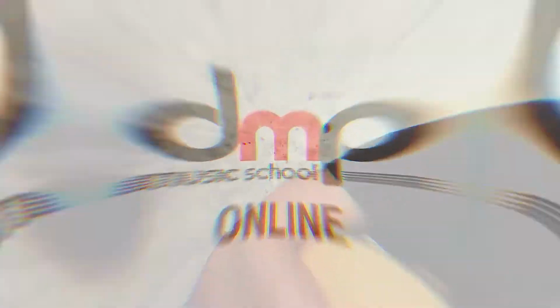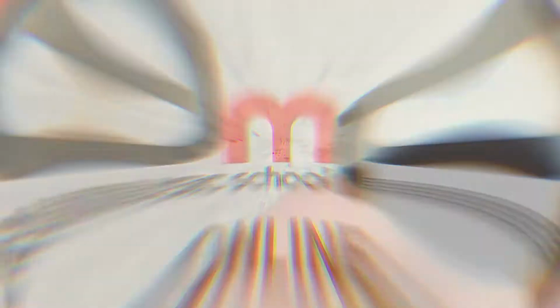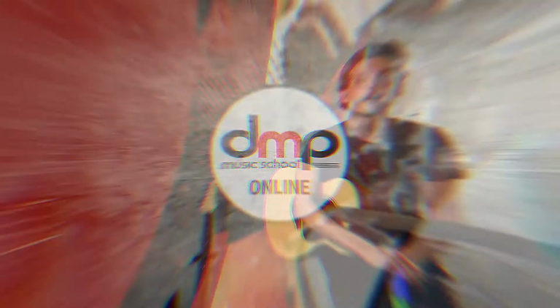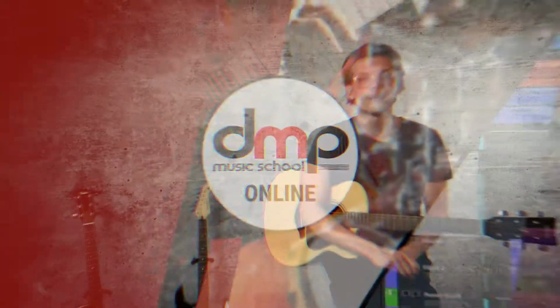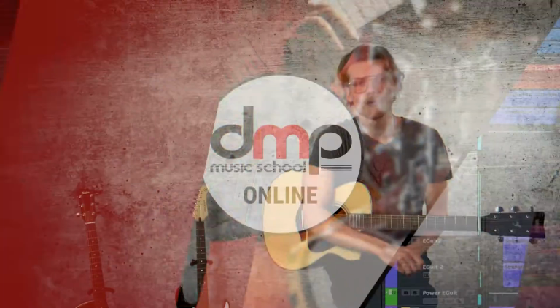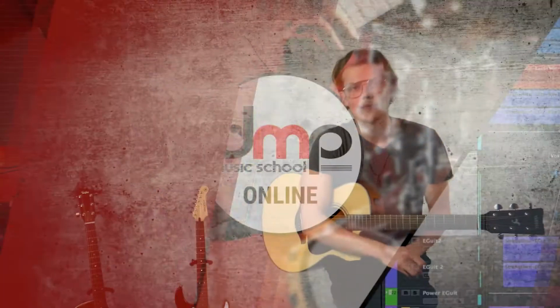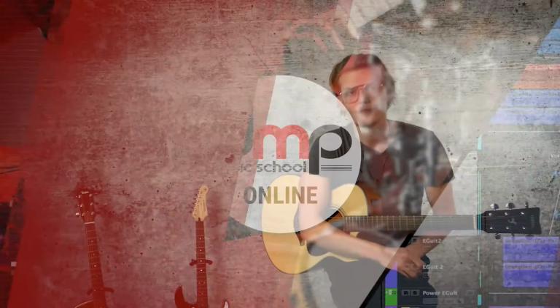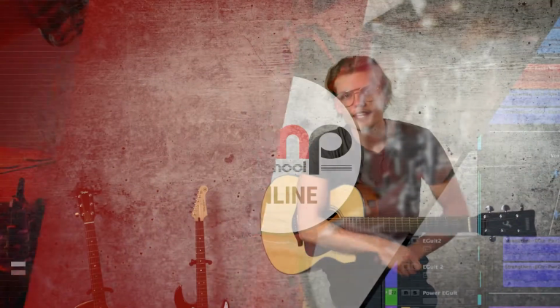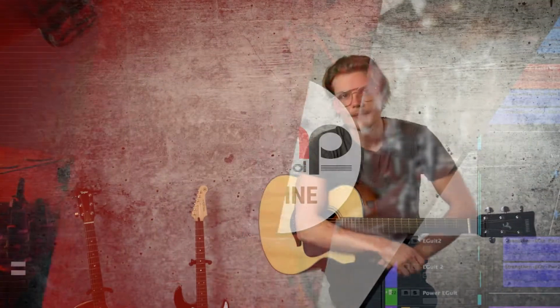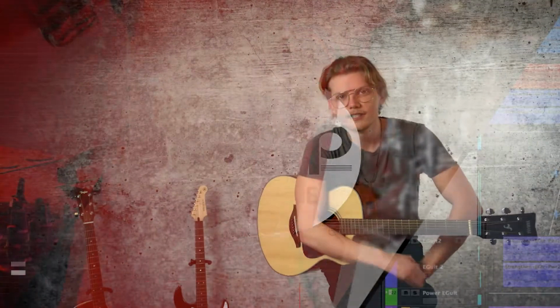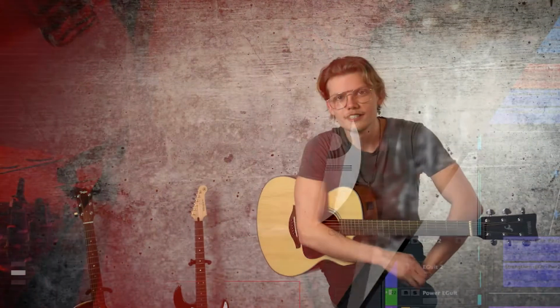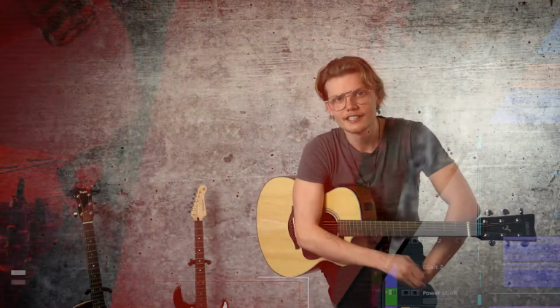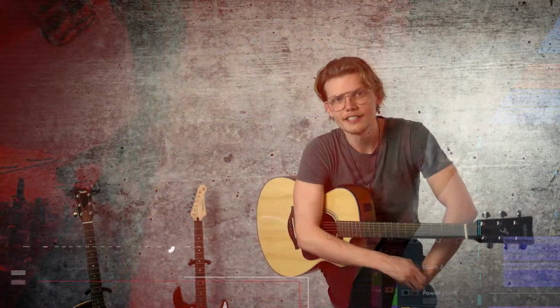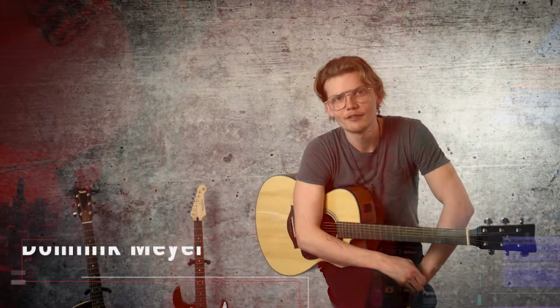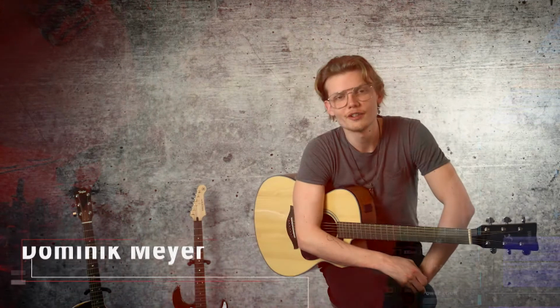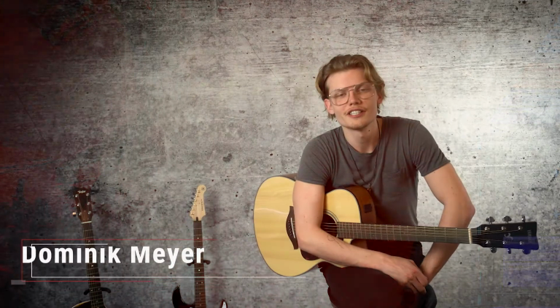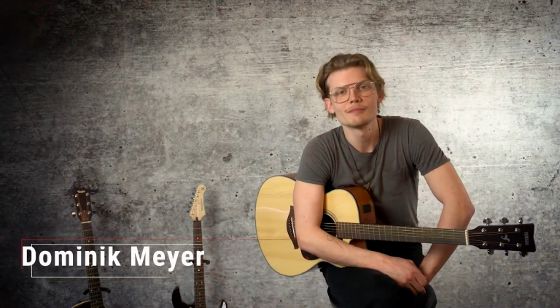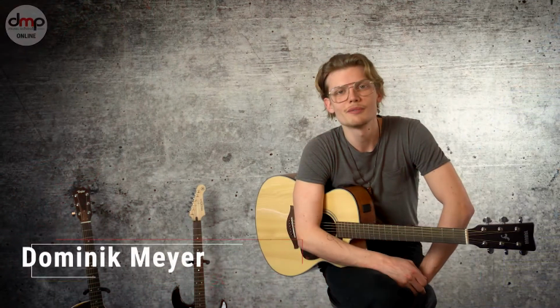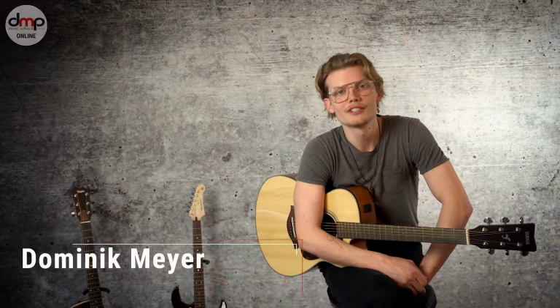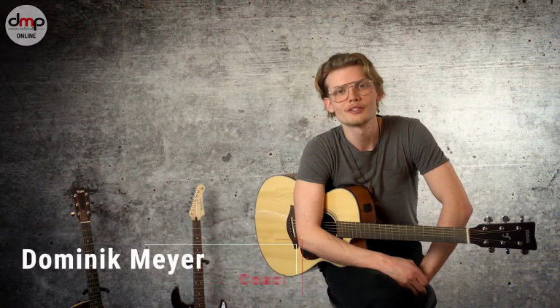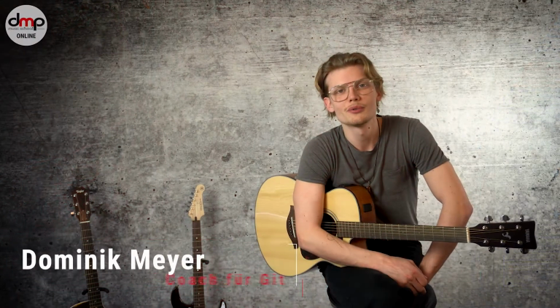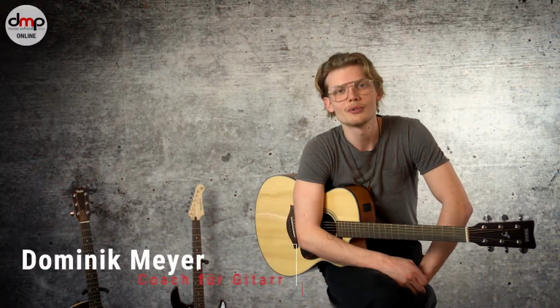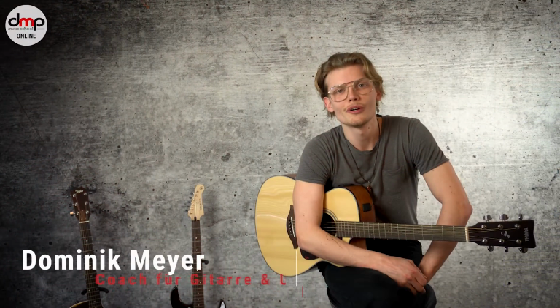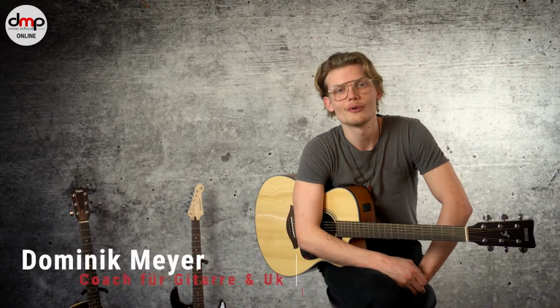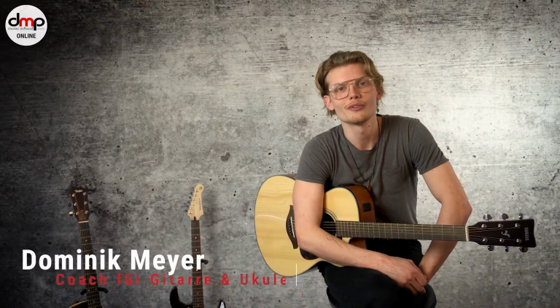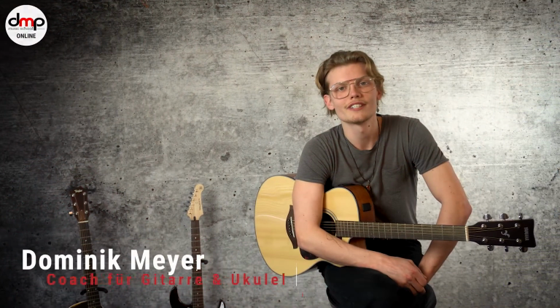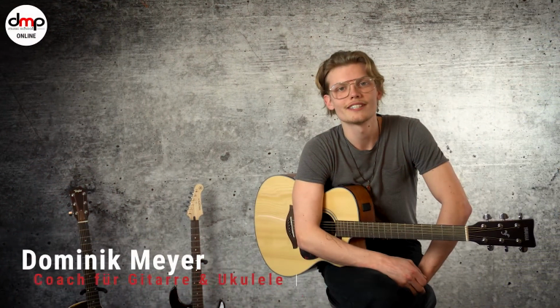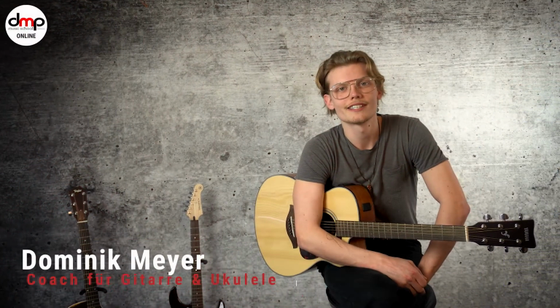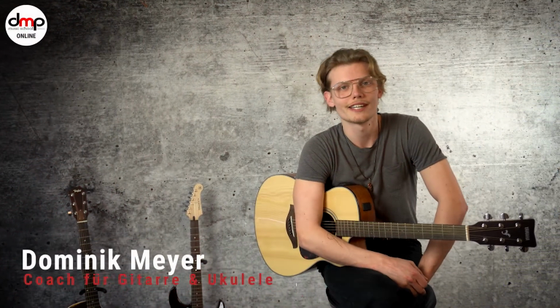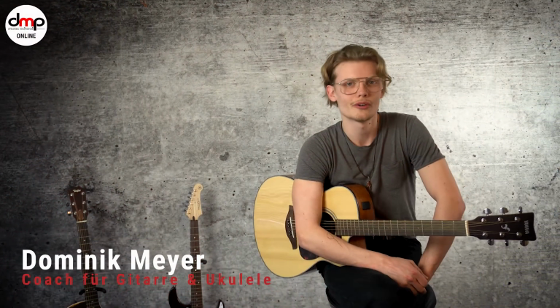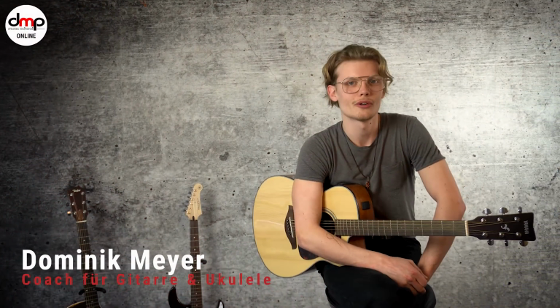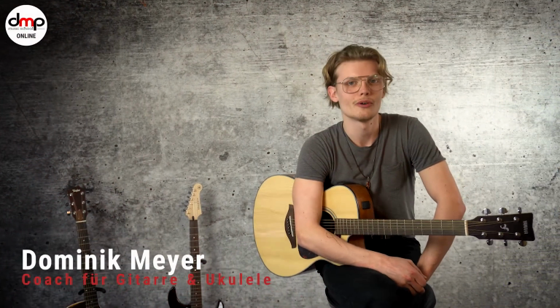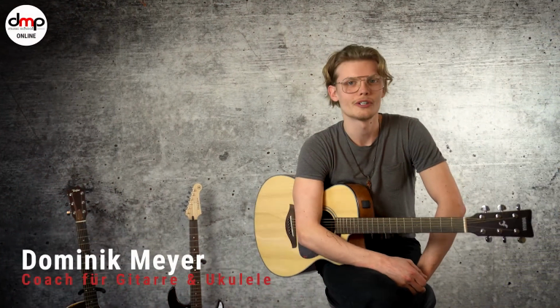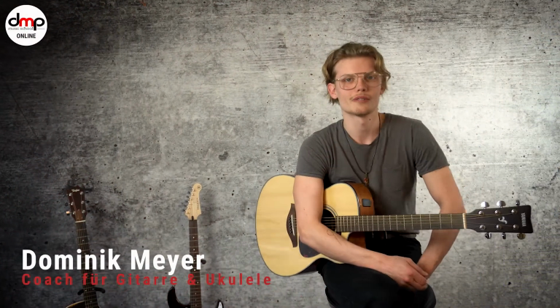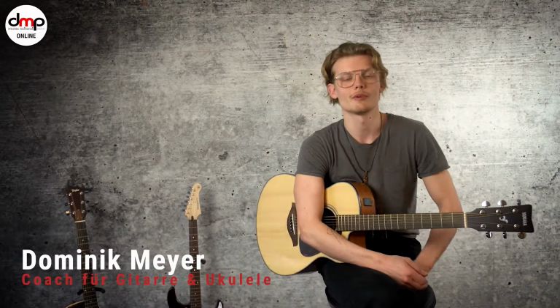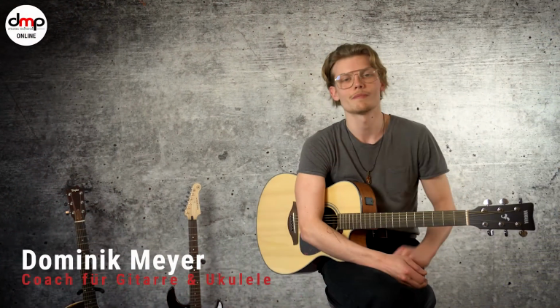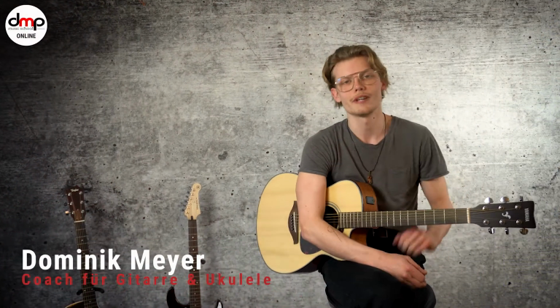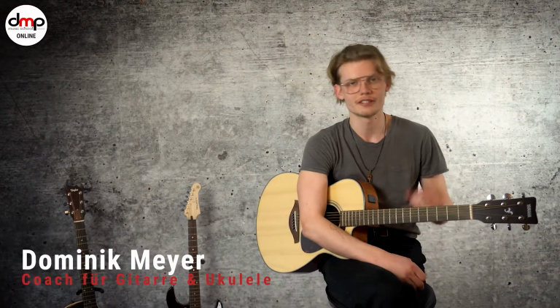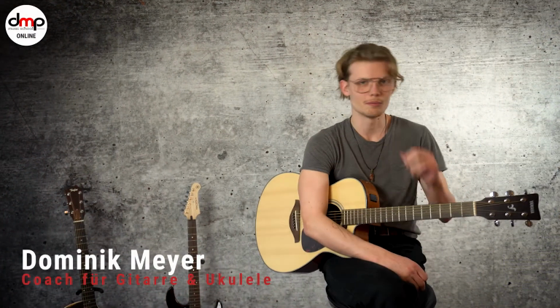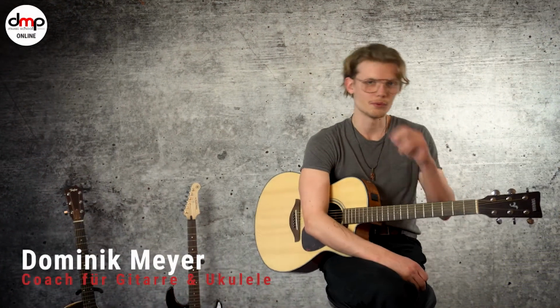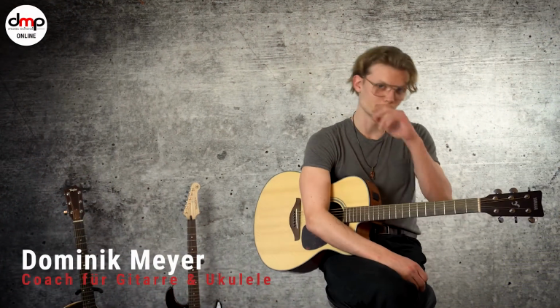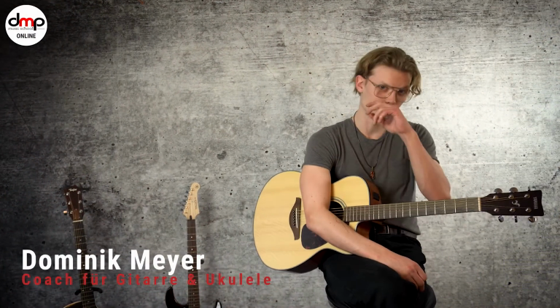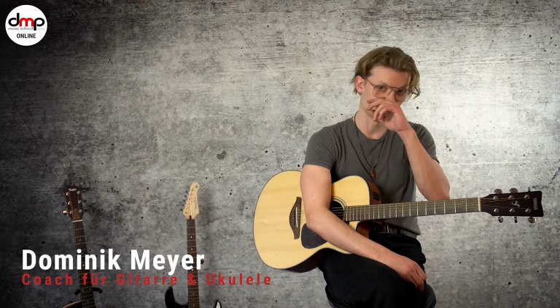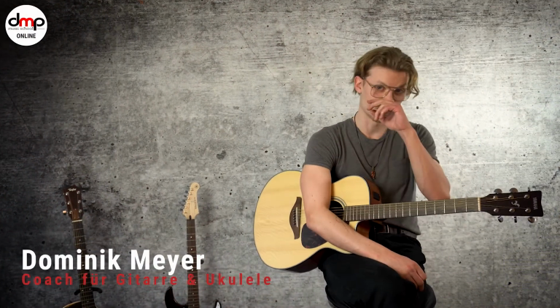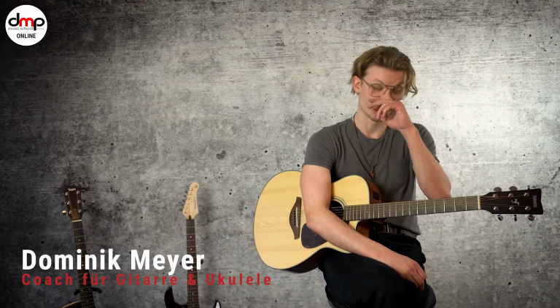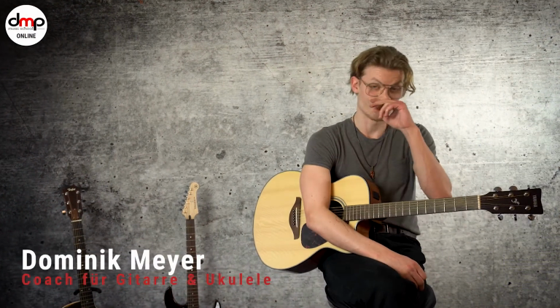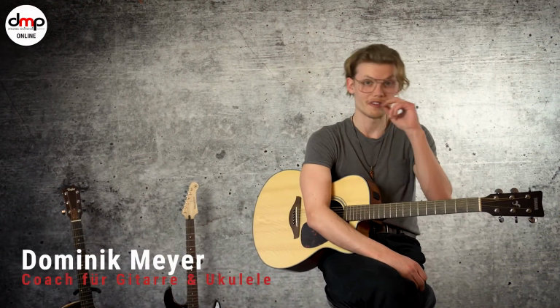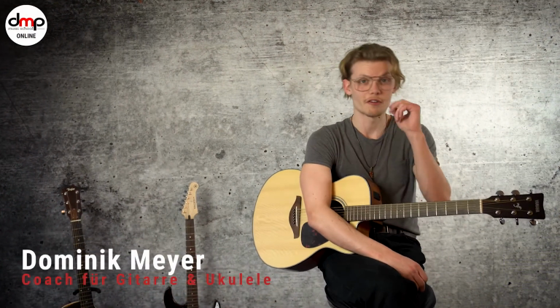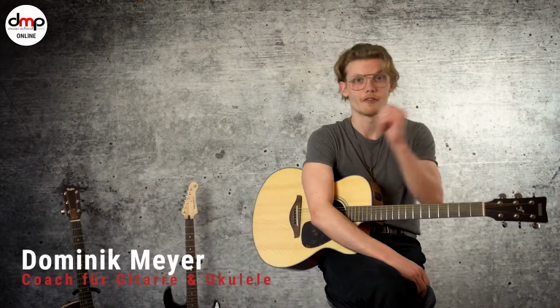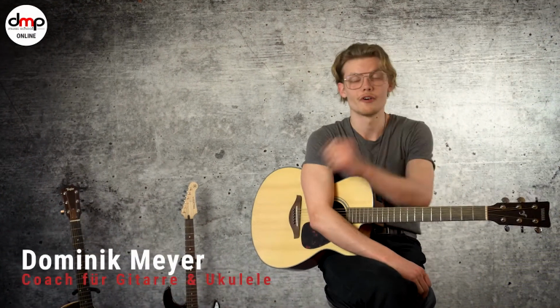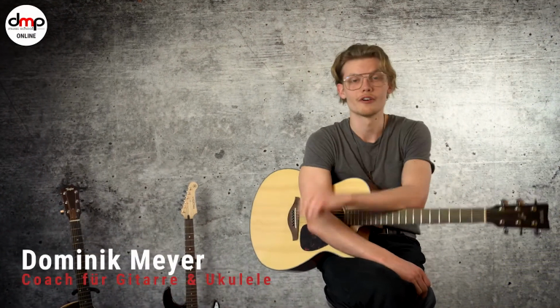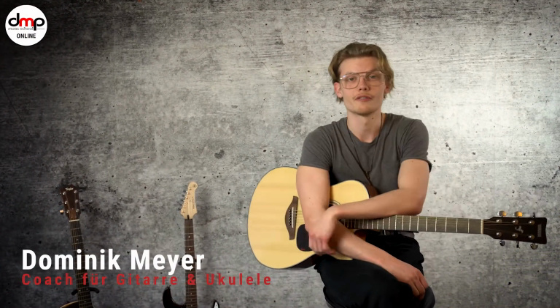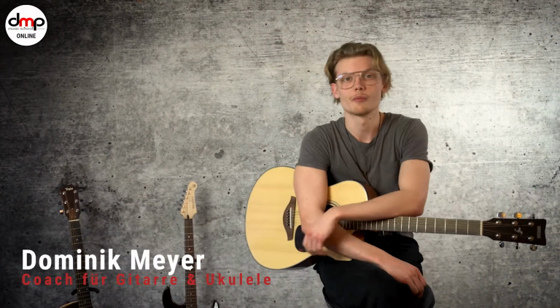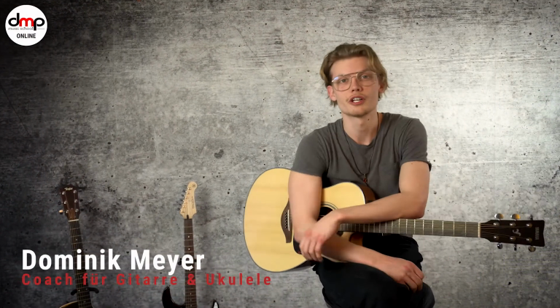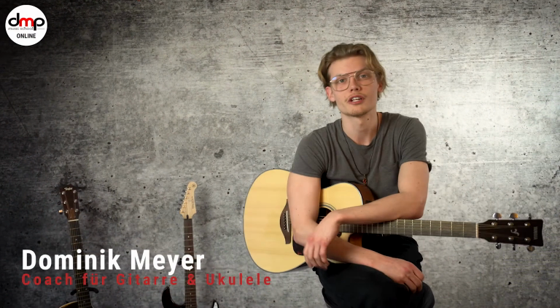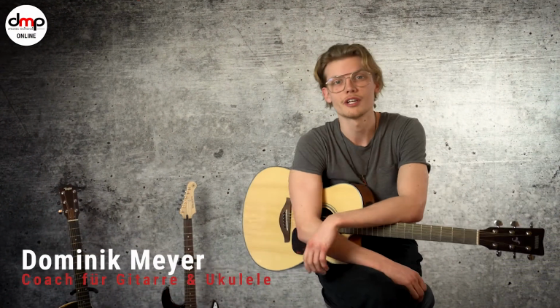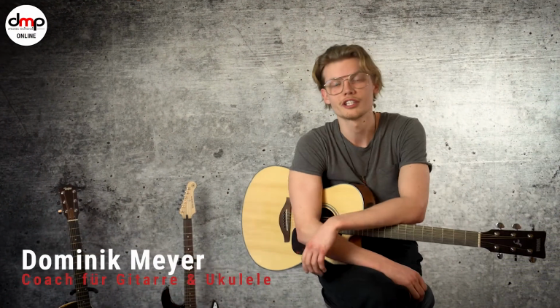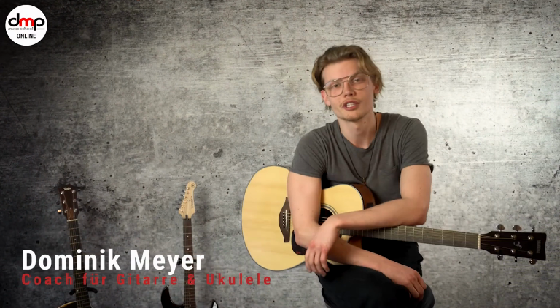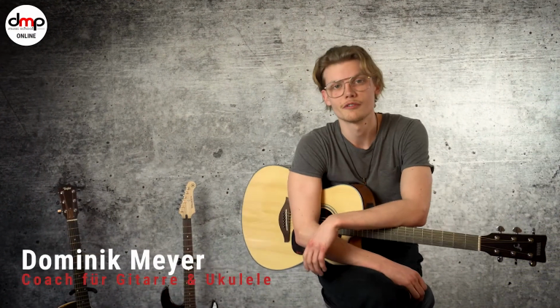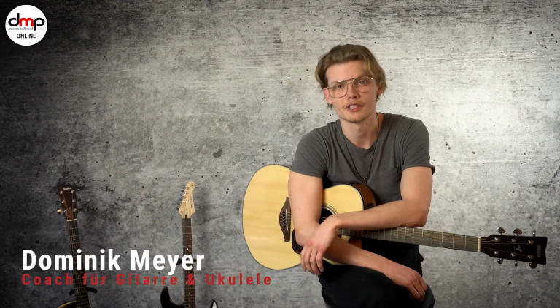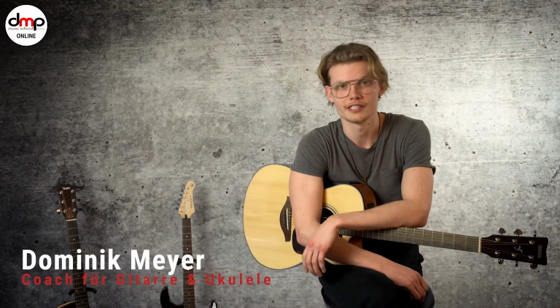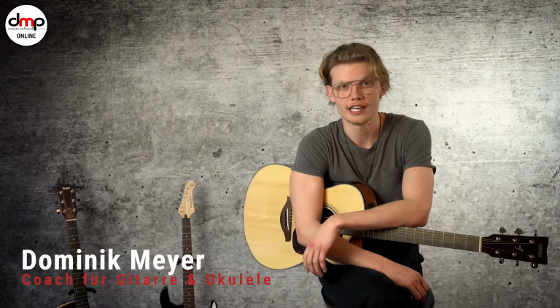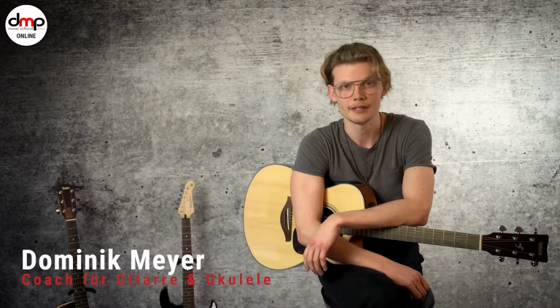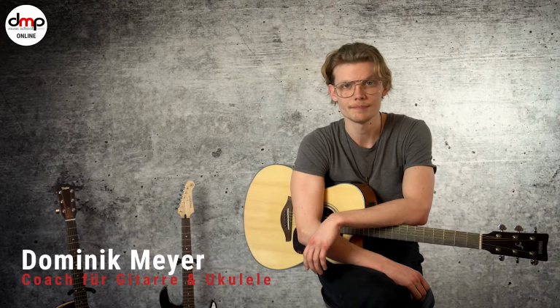Hallo, ich bin der Didi von der DMP School, und ich zeige euch heute 'What Makes You Beautiful' von One Direction auf der Gitarre.